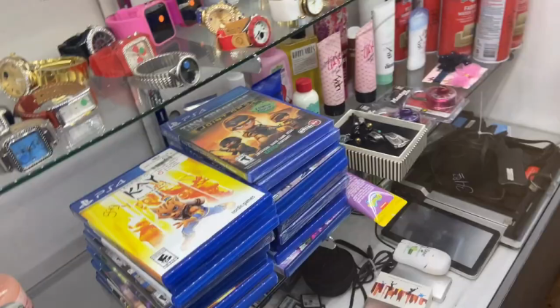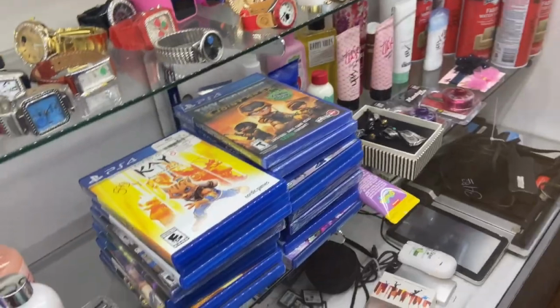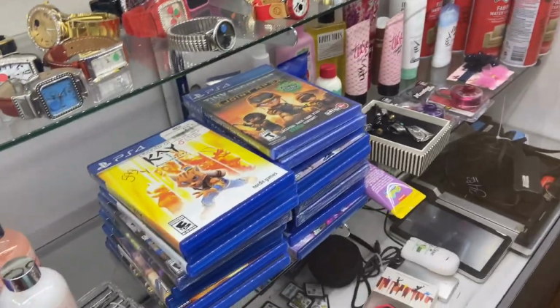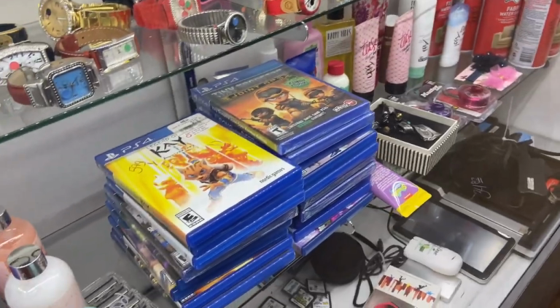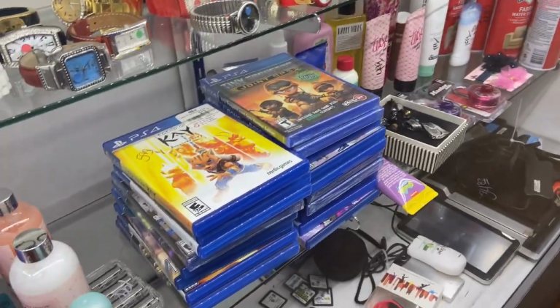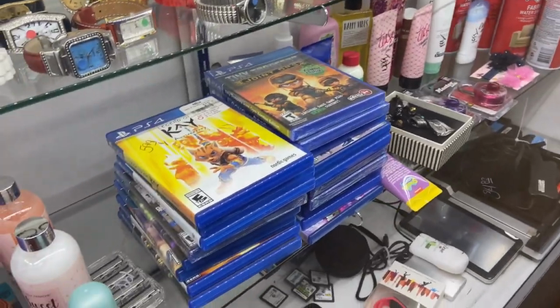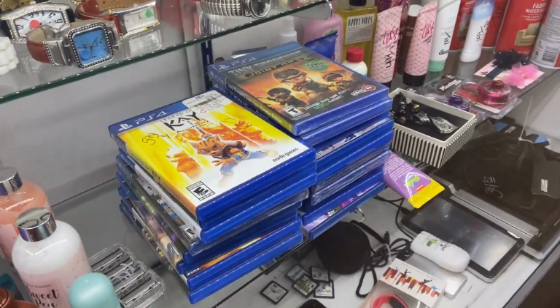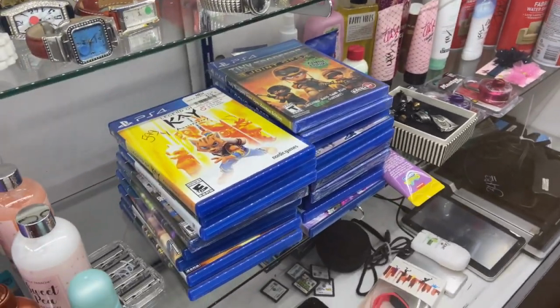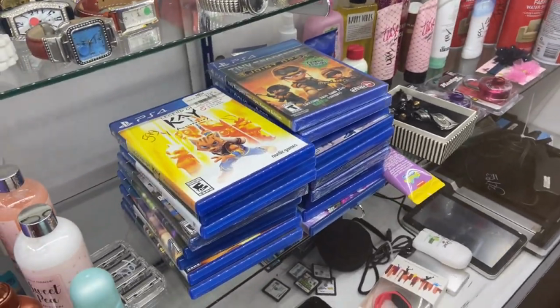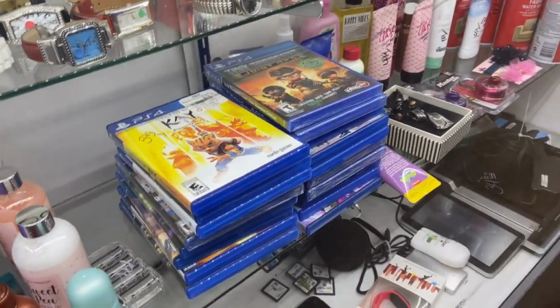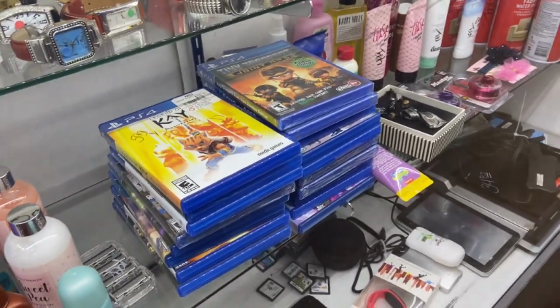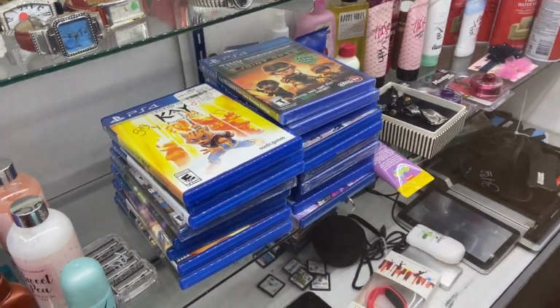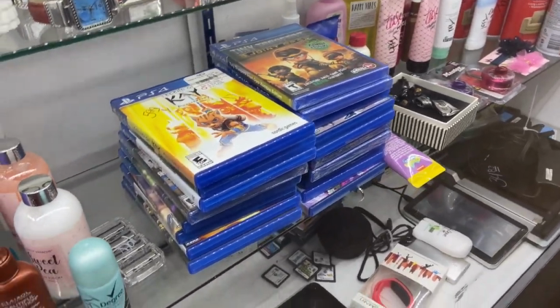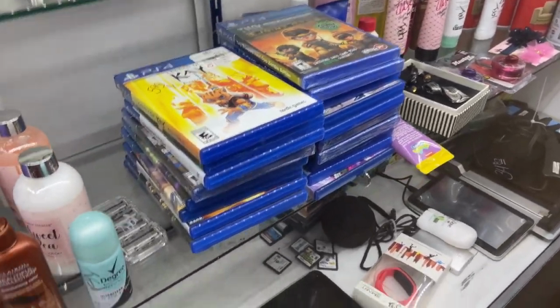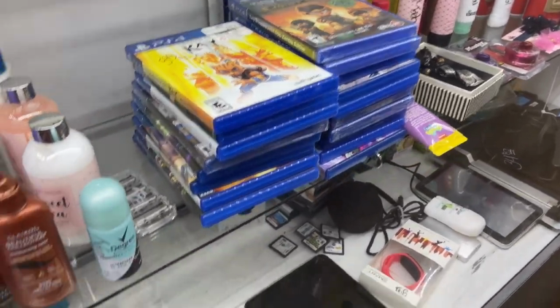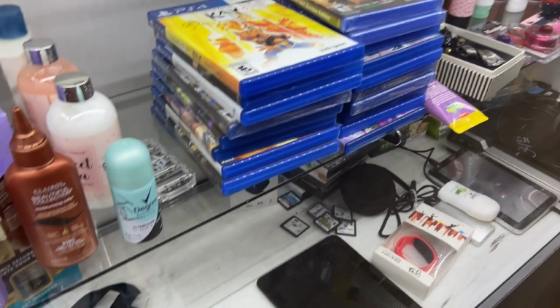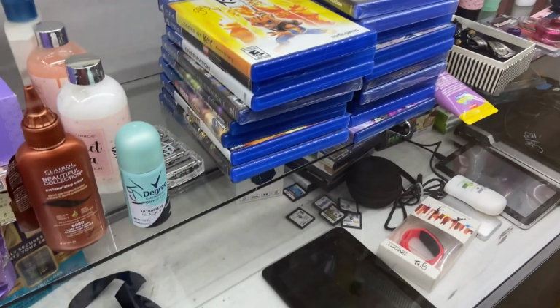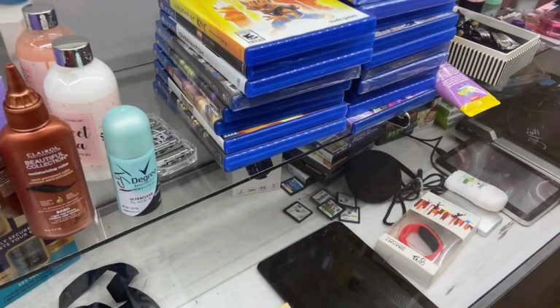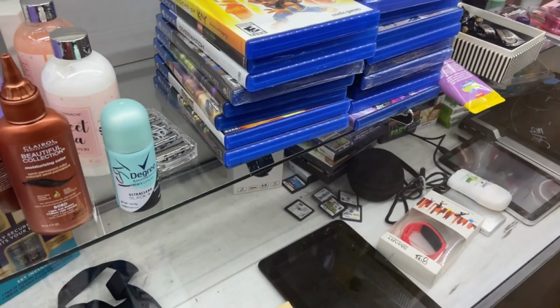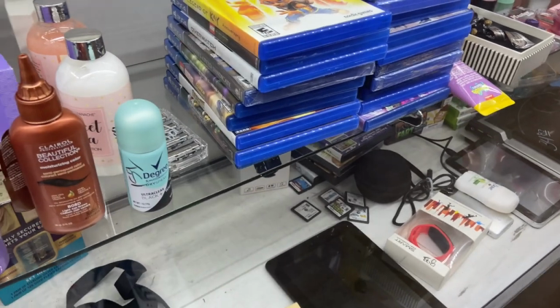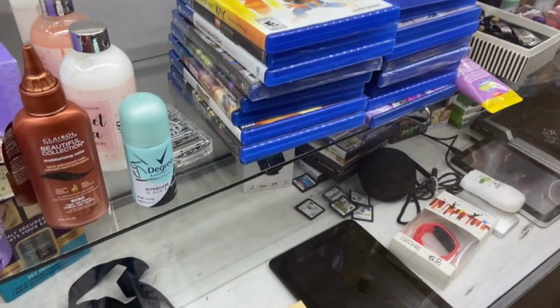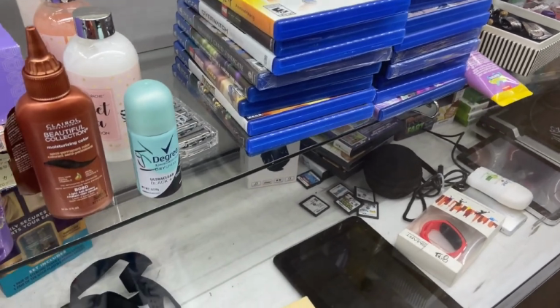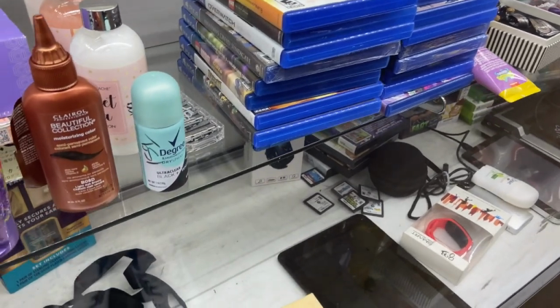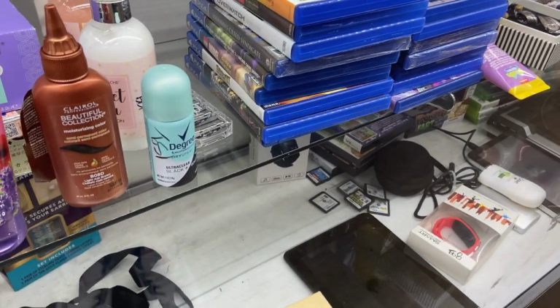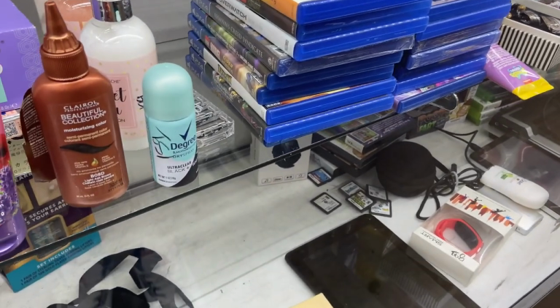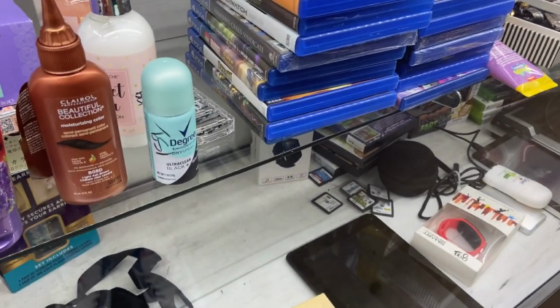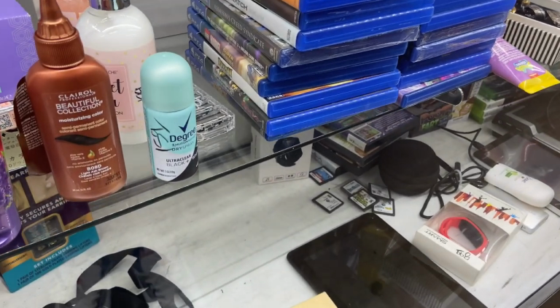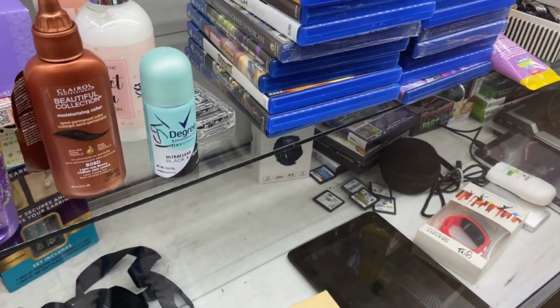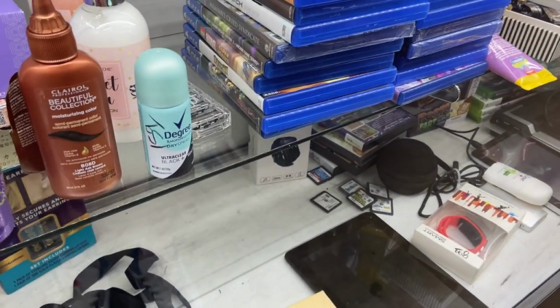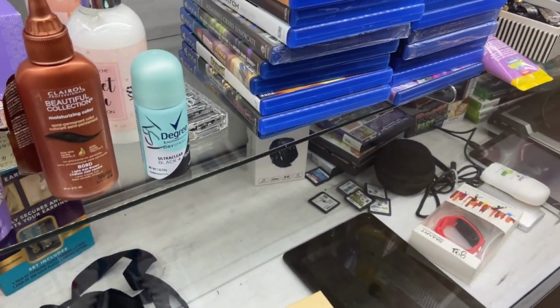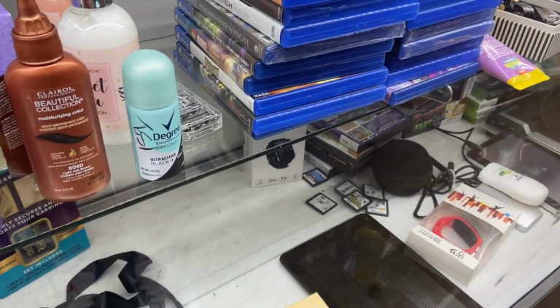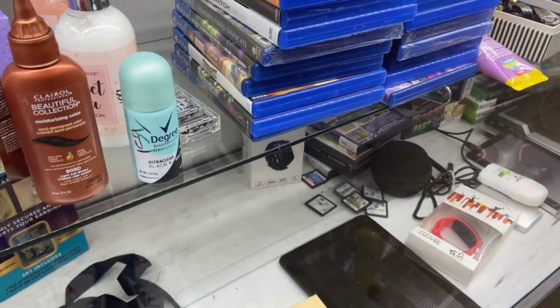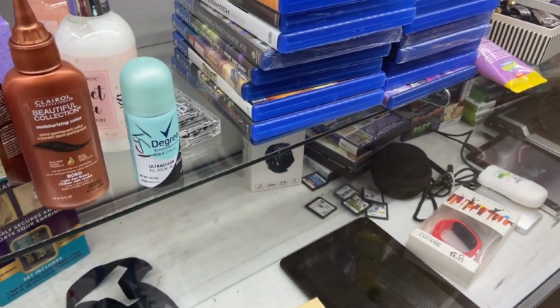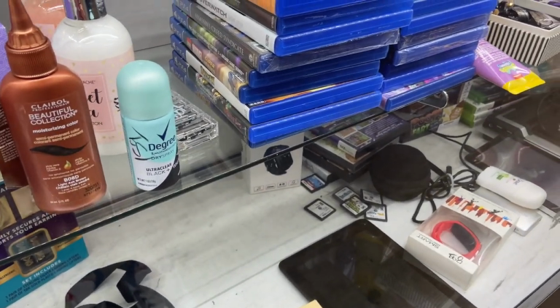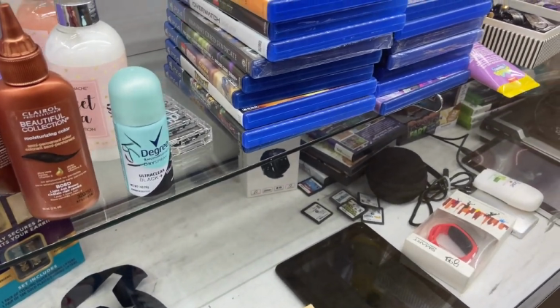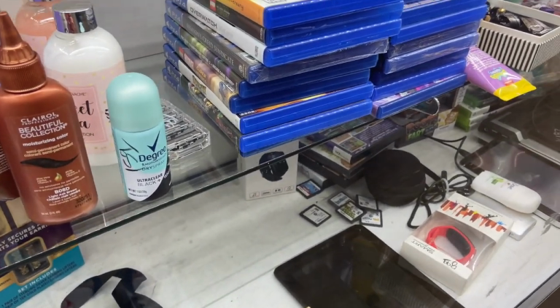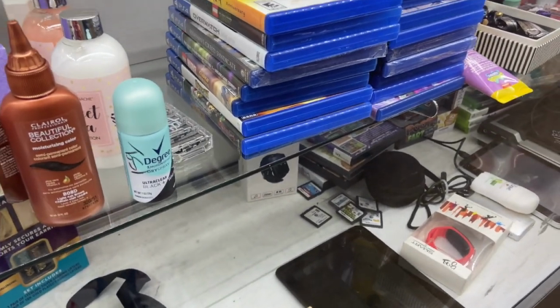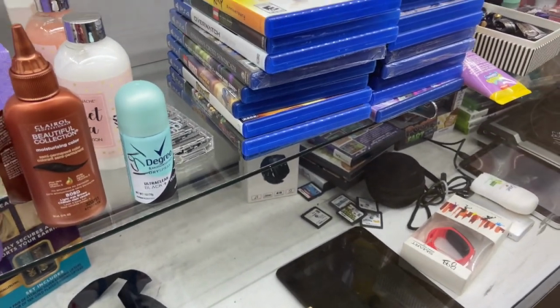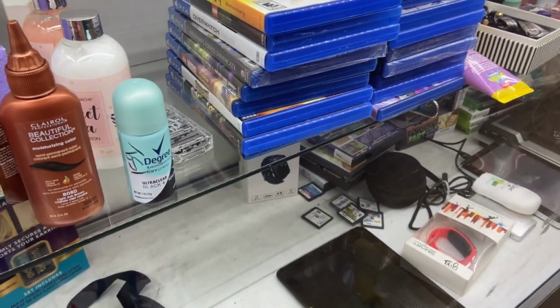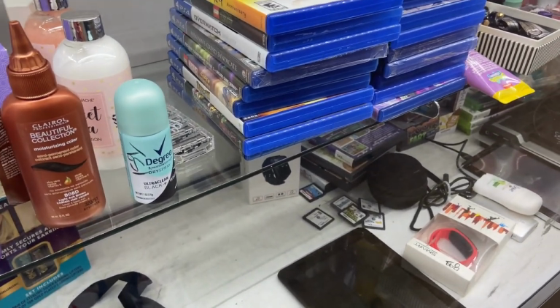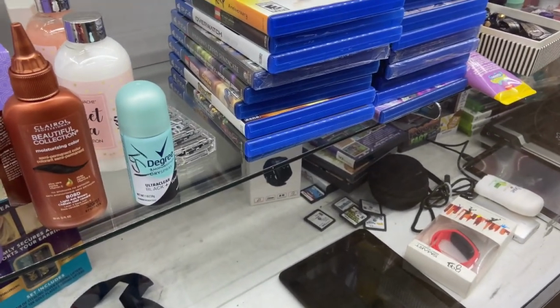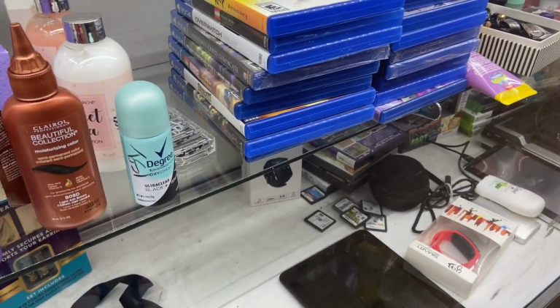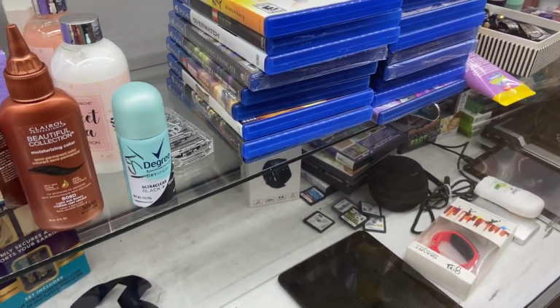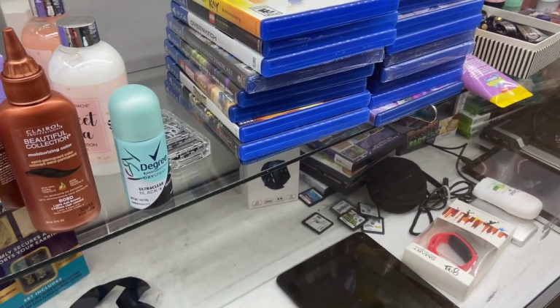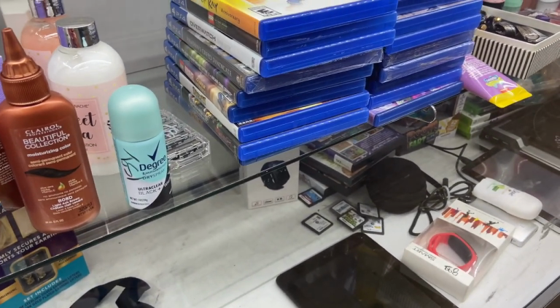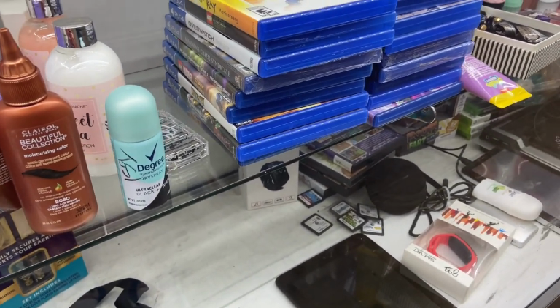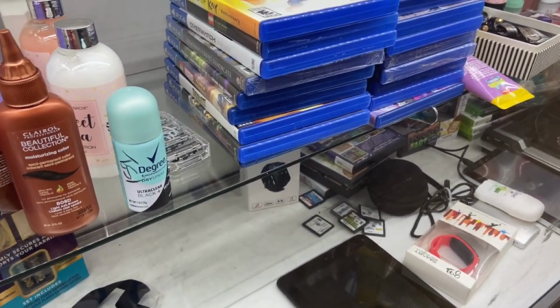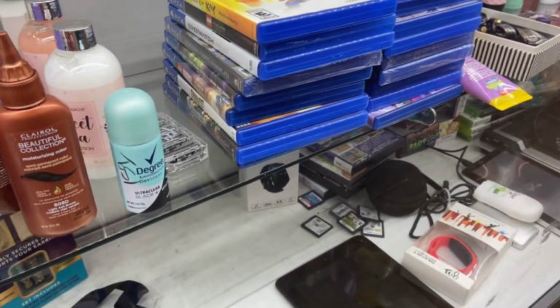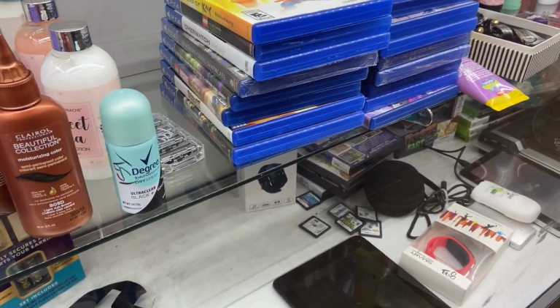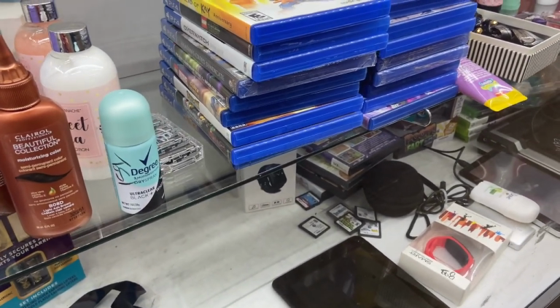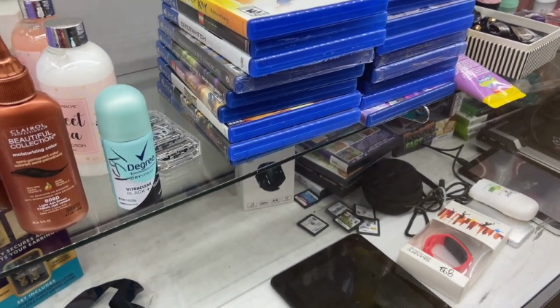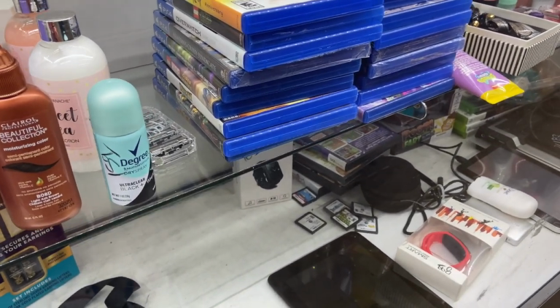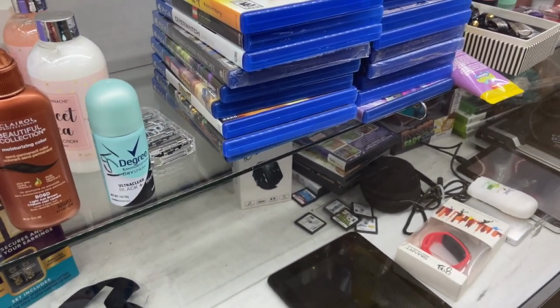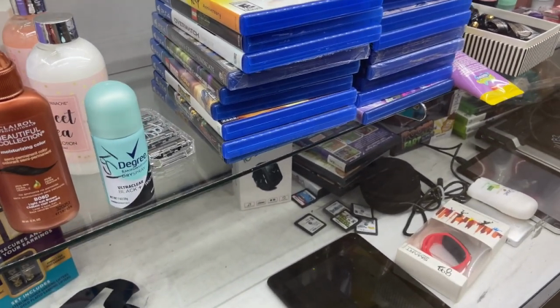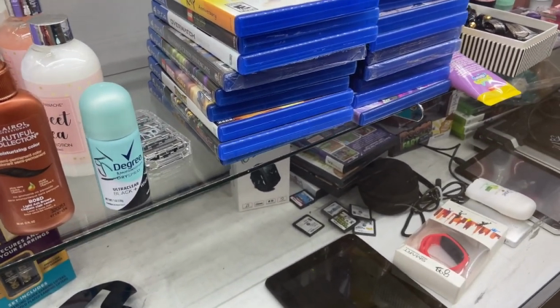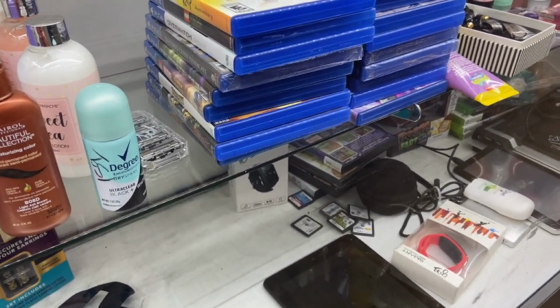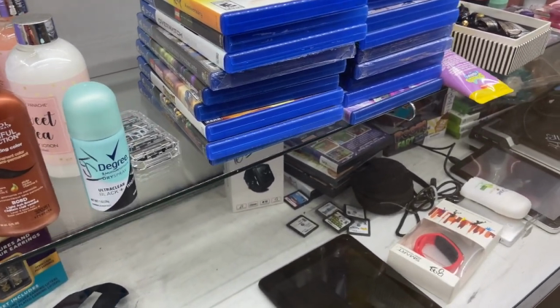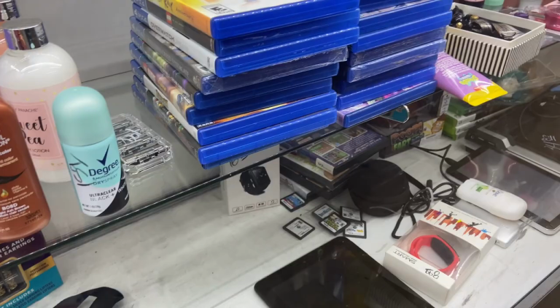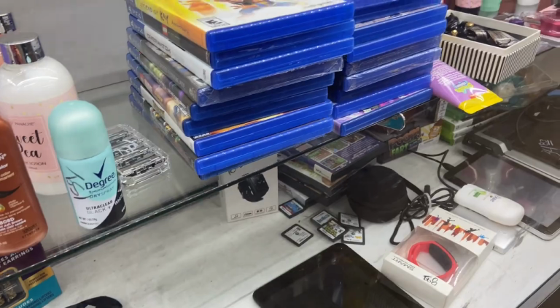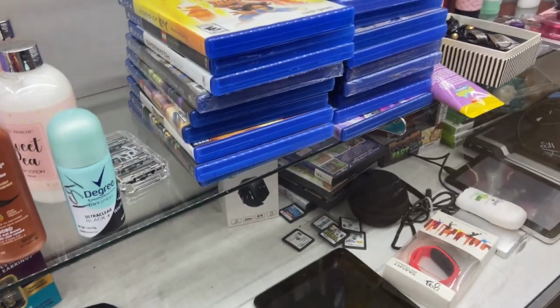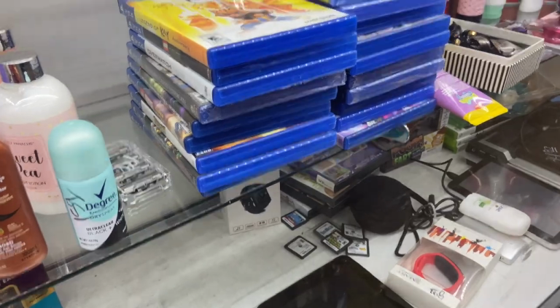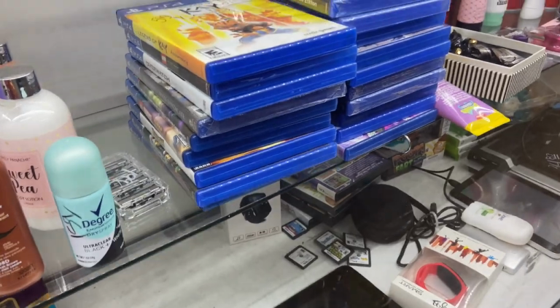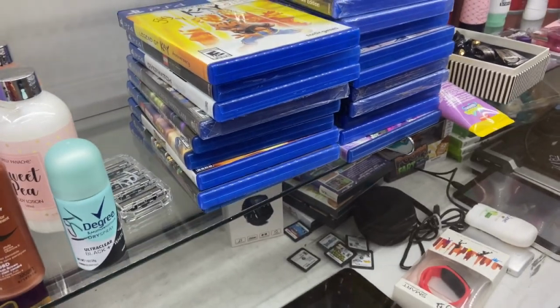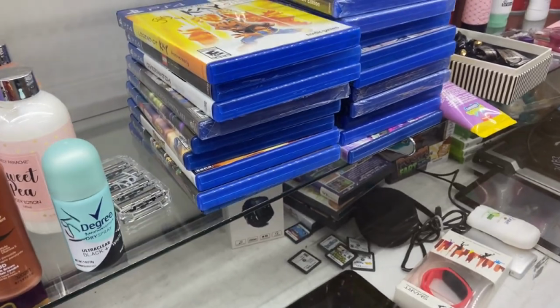They got a bunch of PS4 games. I'm about to go through them and see what they got — seems like a couple of them are still sealed too.